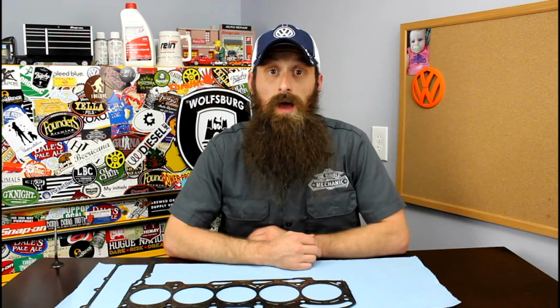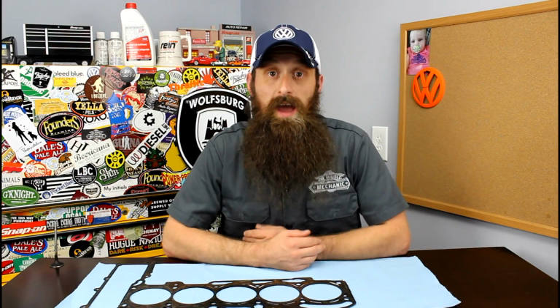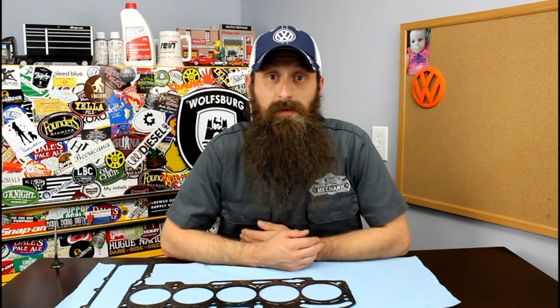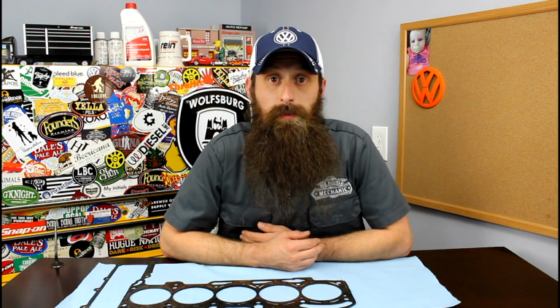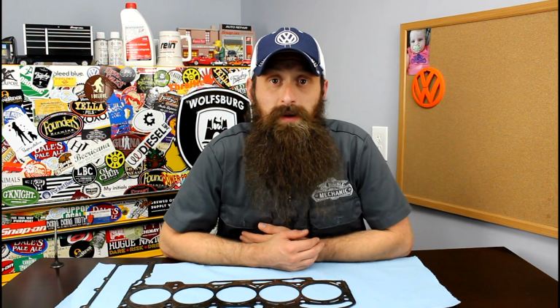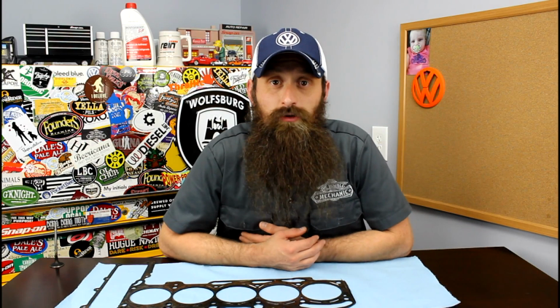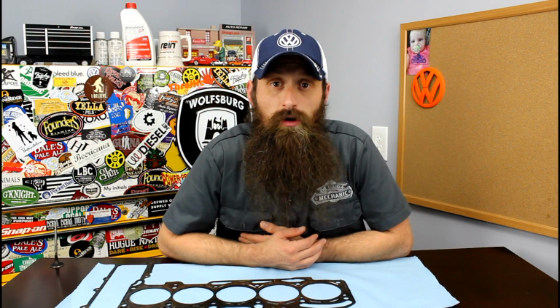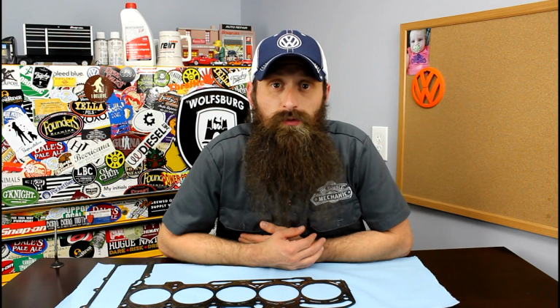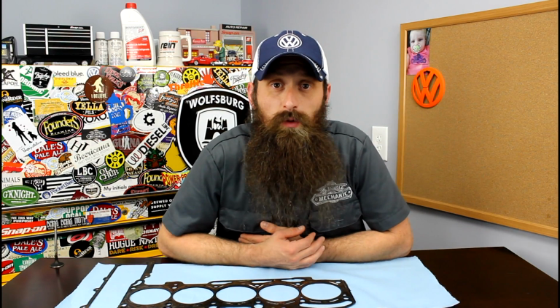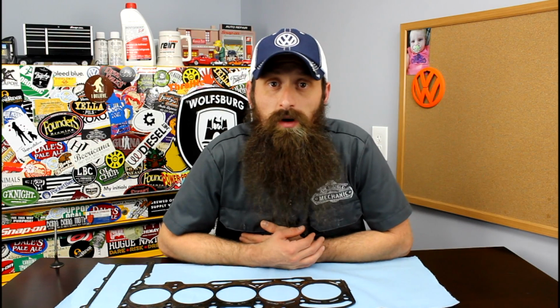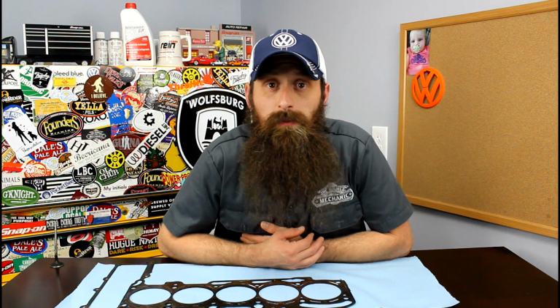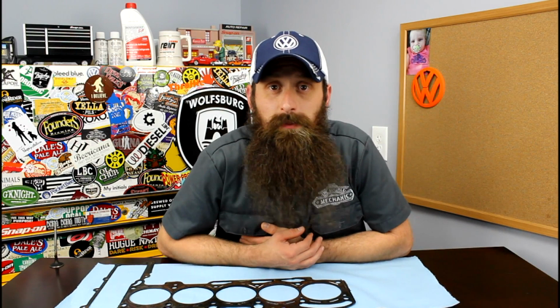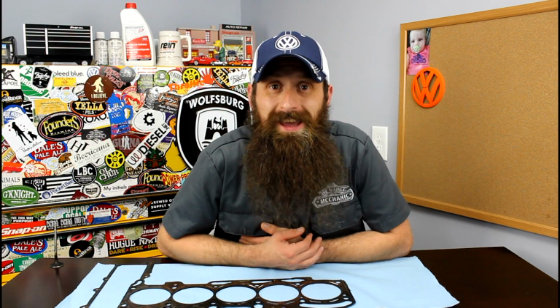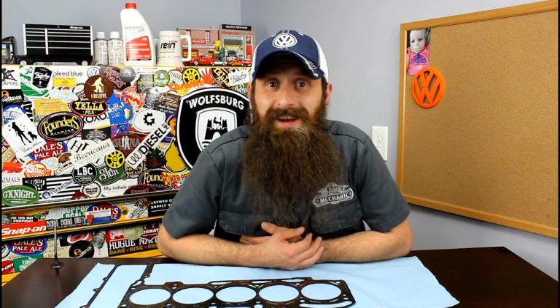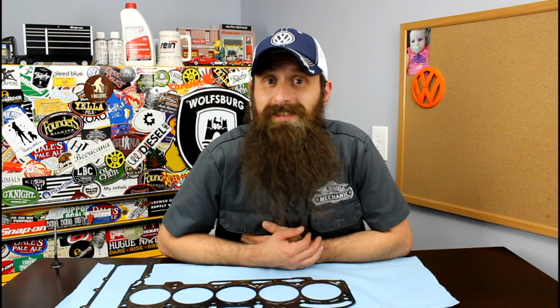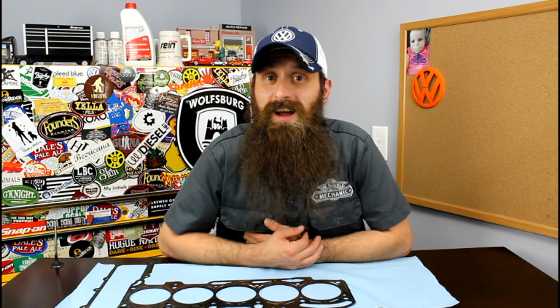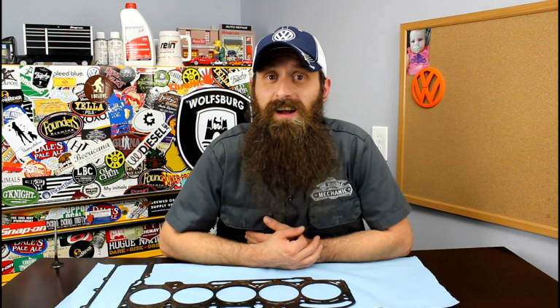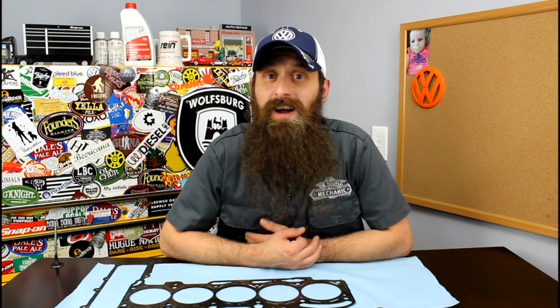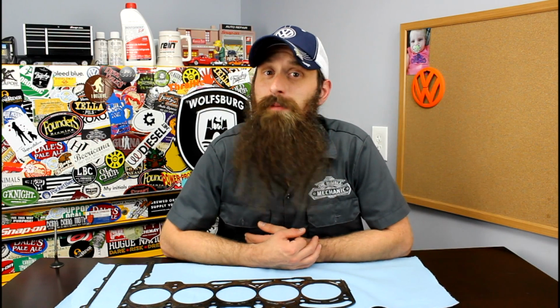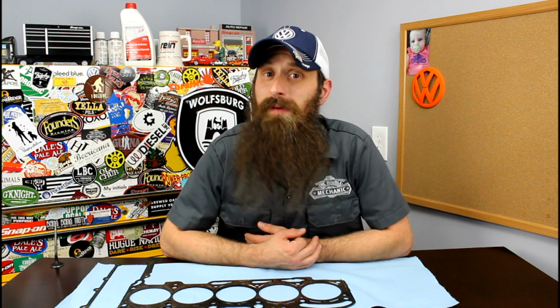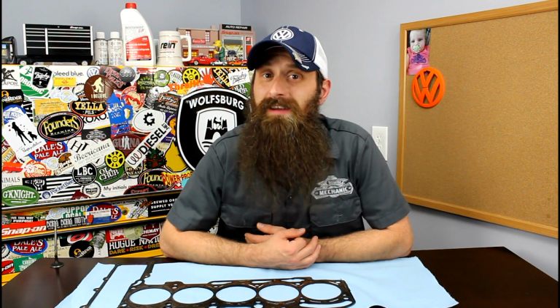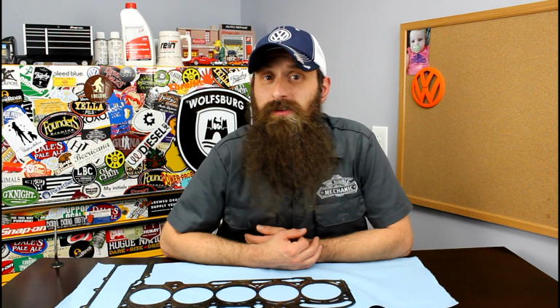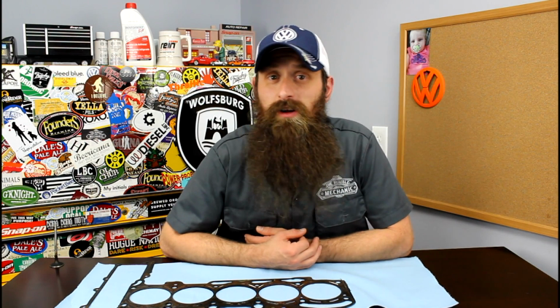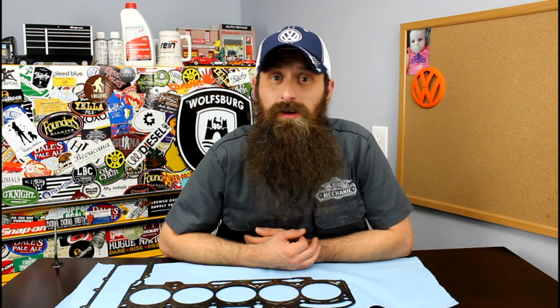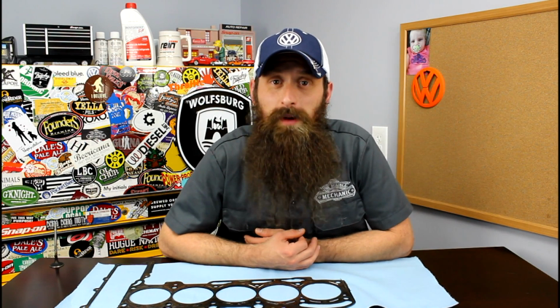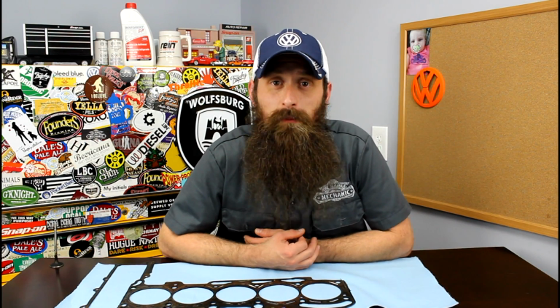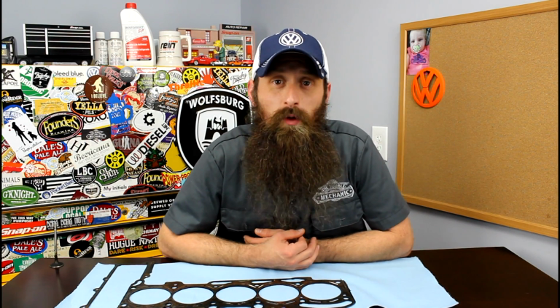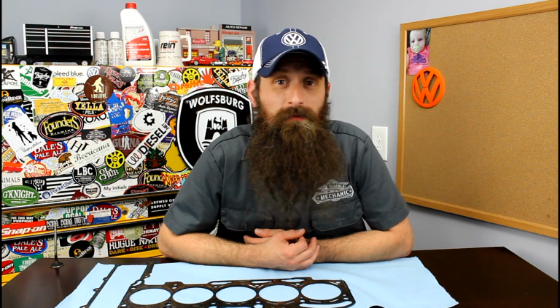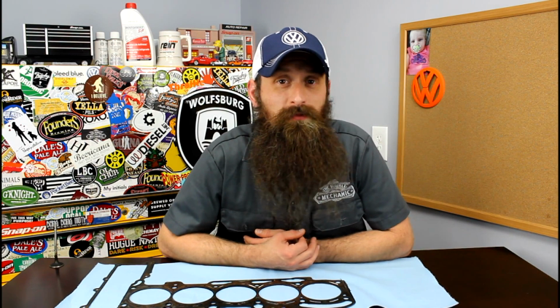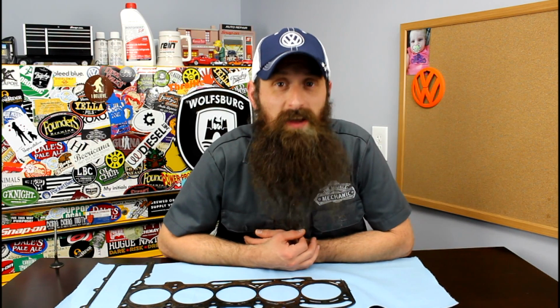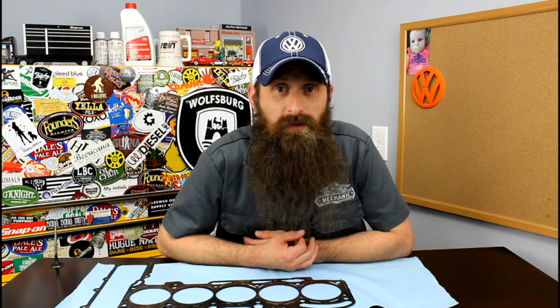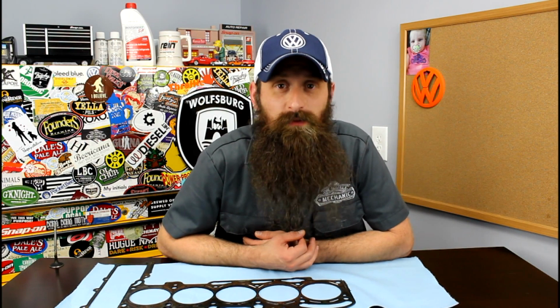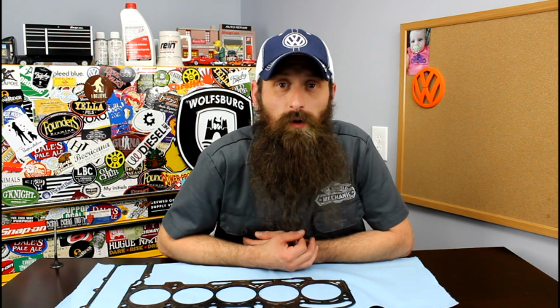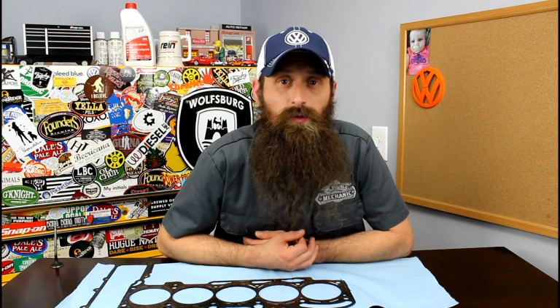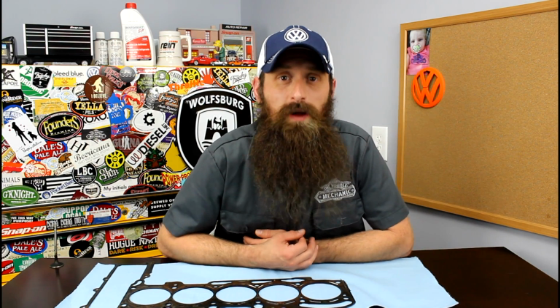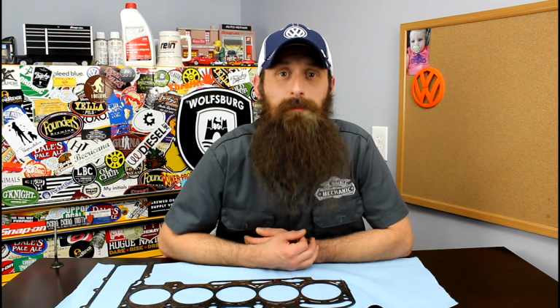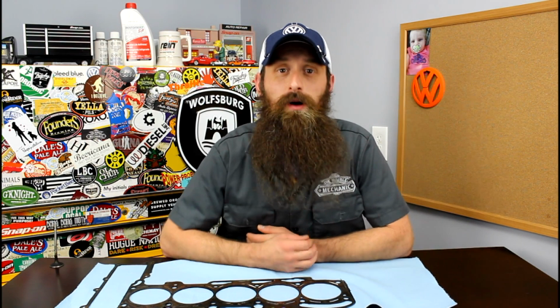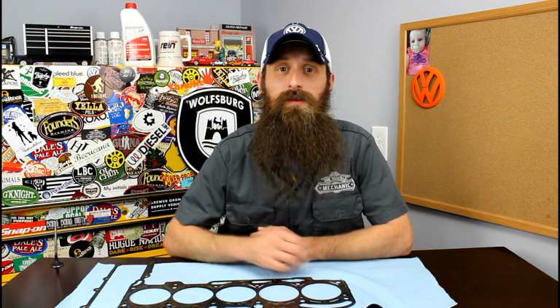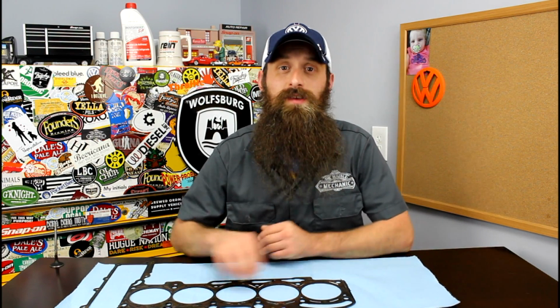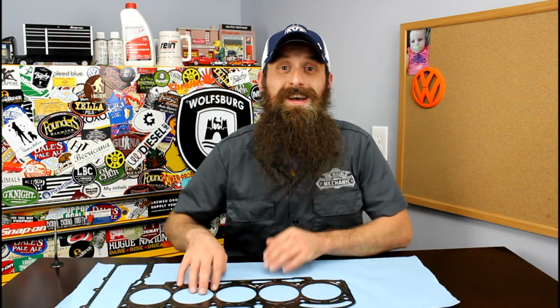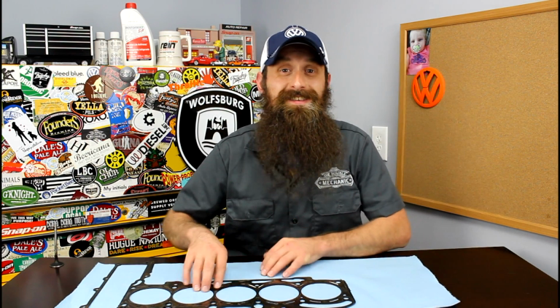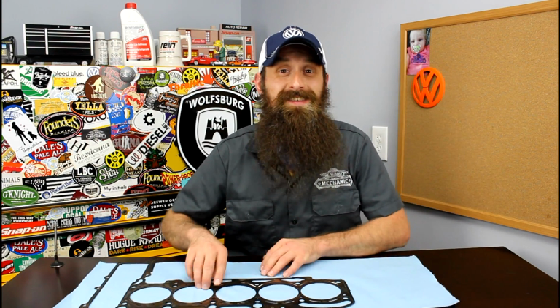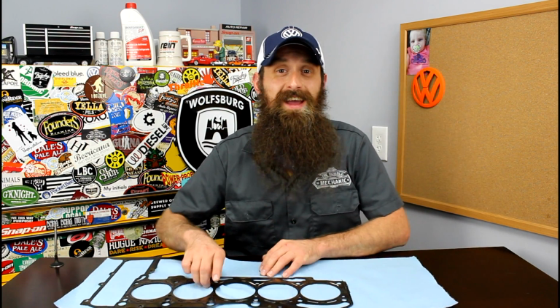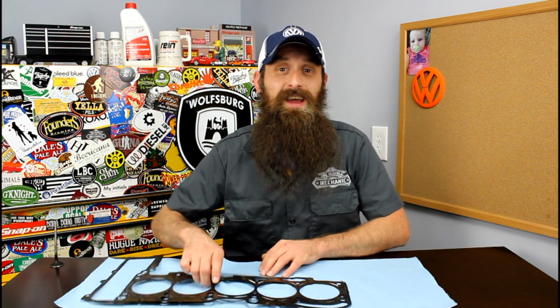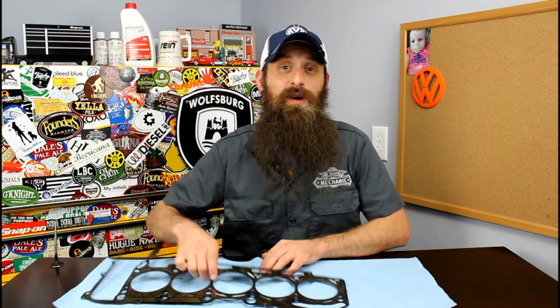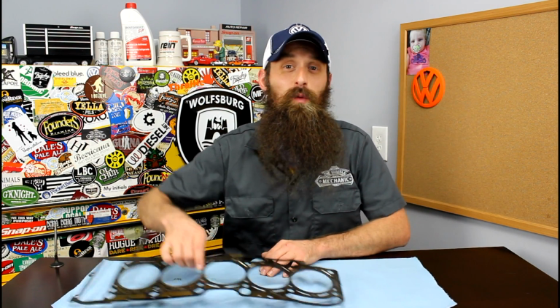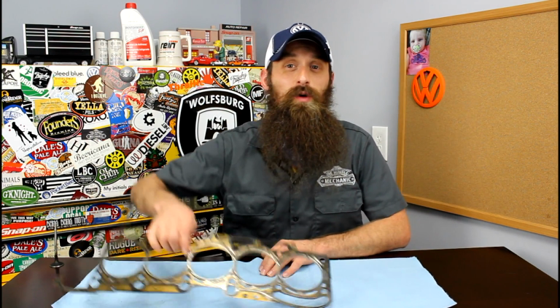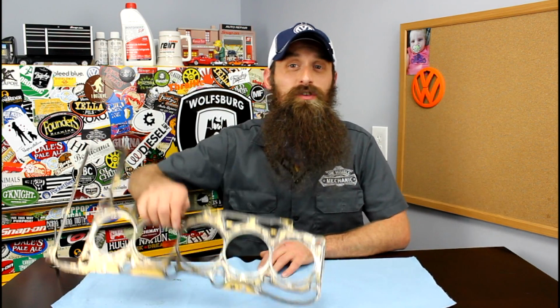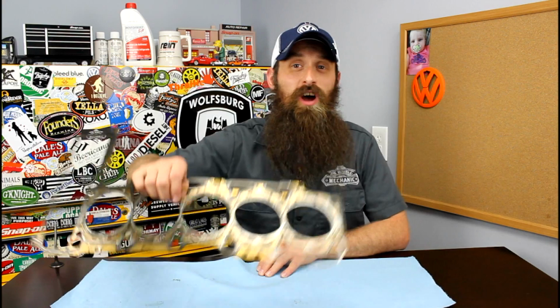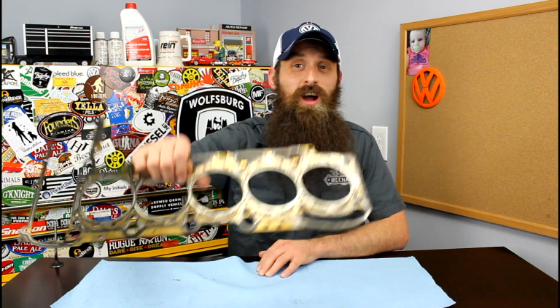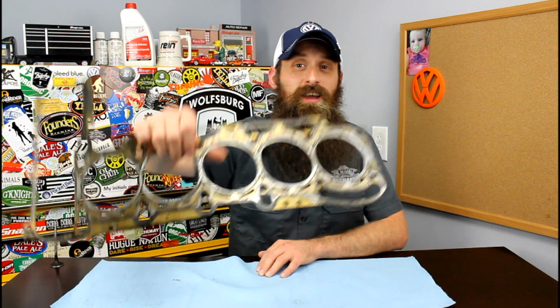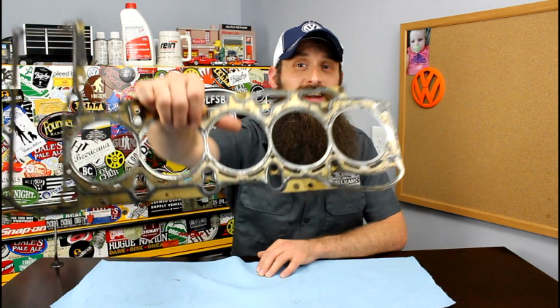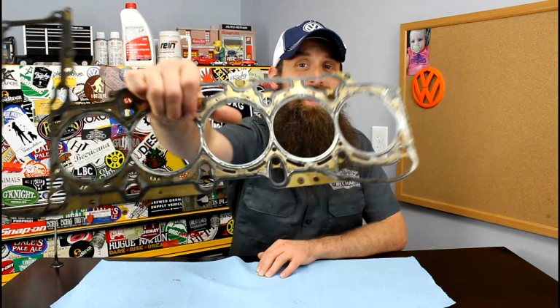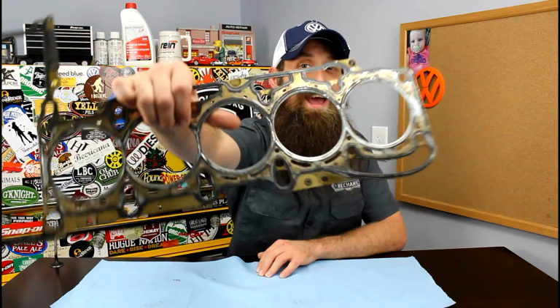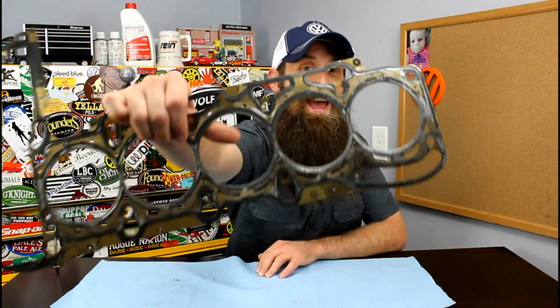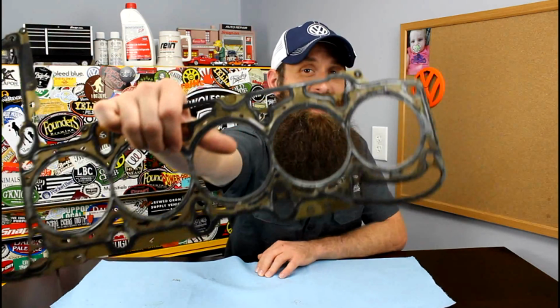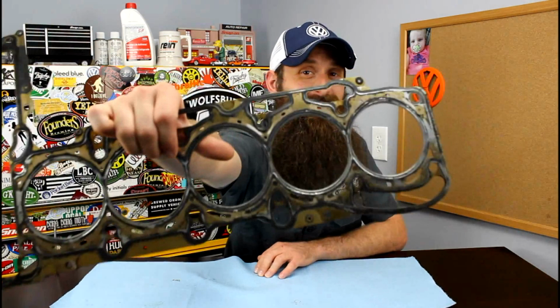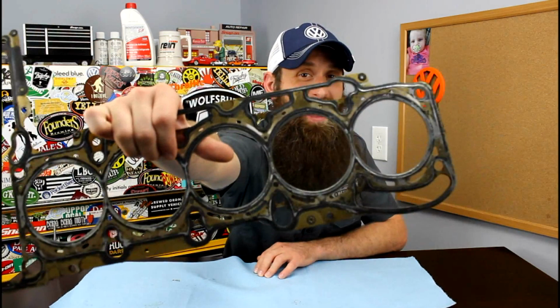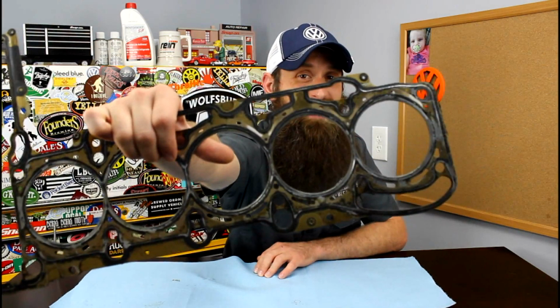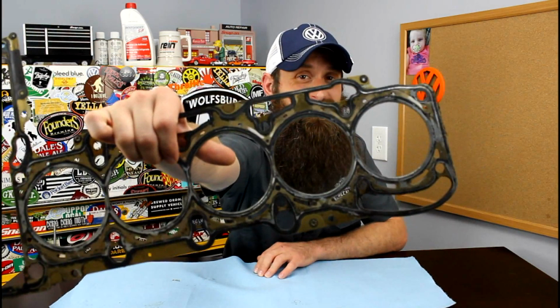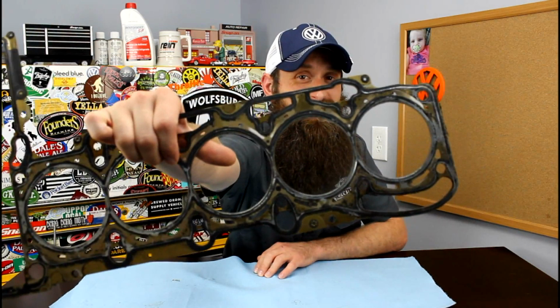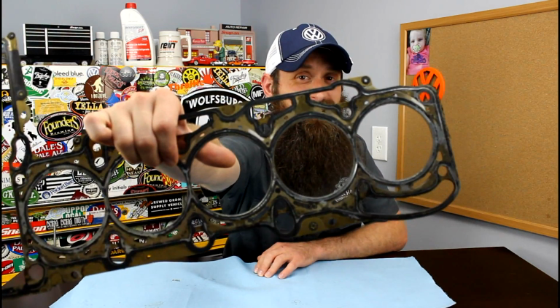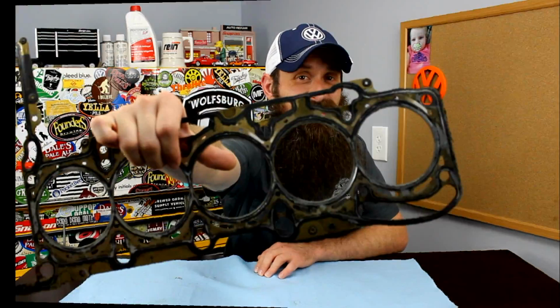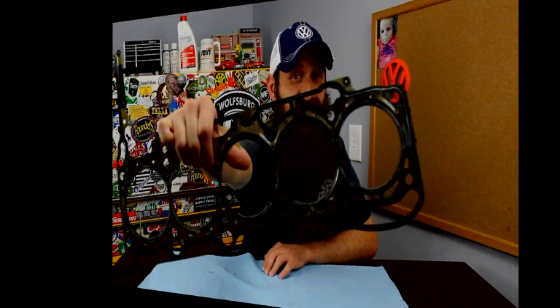Hey everybody, Charles for HumbleMechanic.com back to talk about more failed Volkswagen parts. Today we're talking head gaskets.